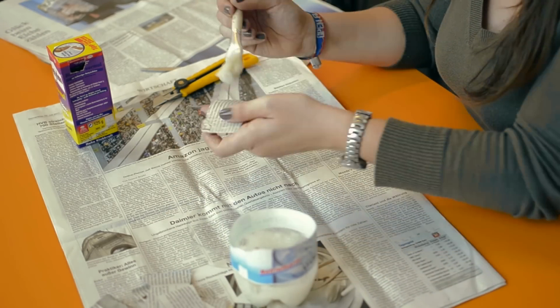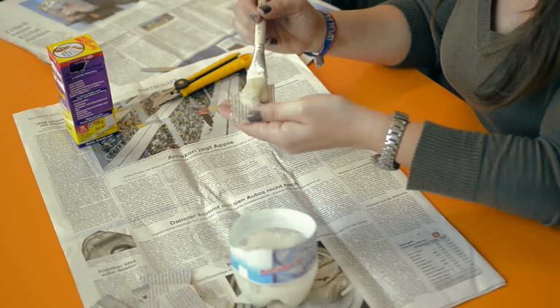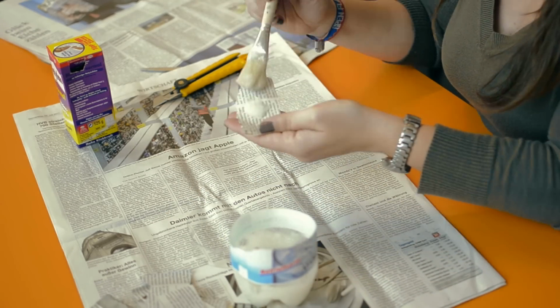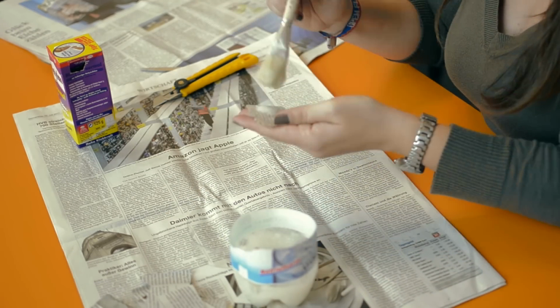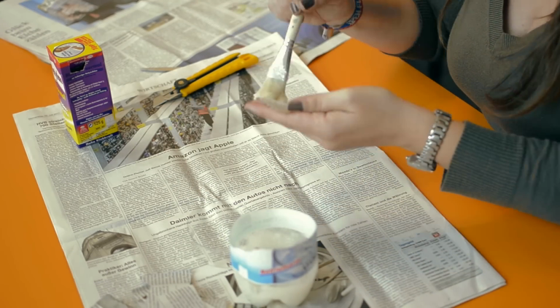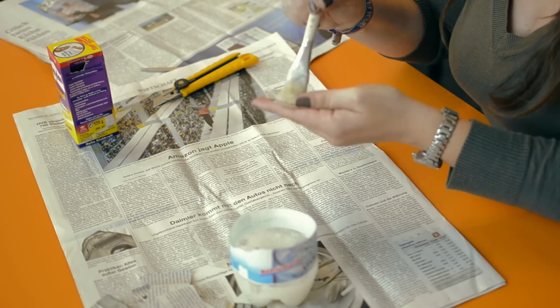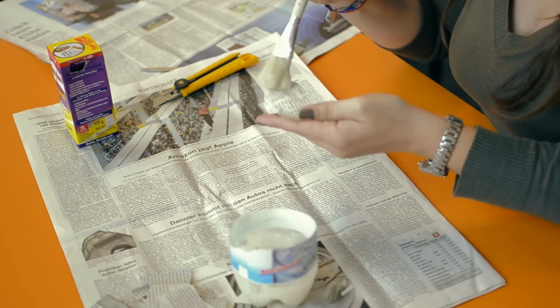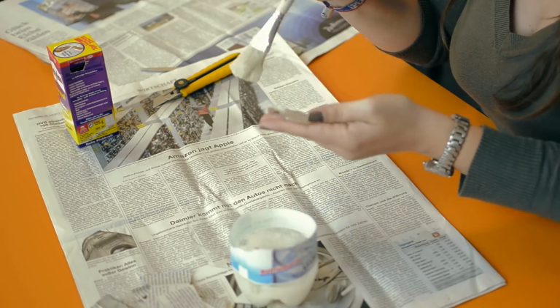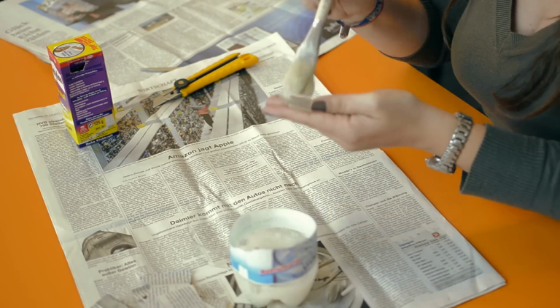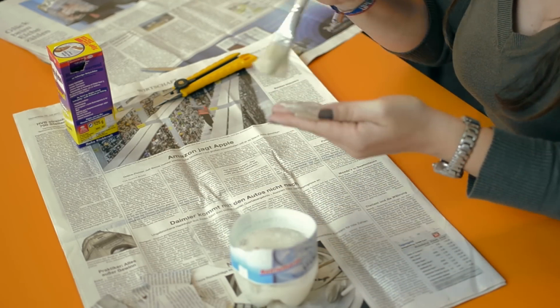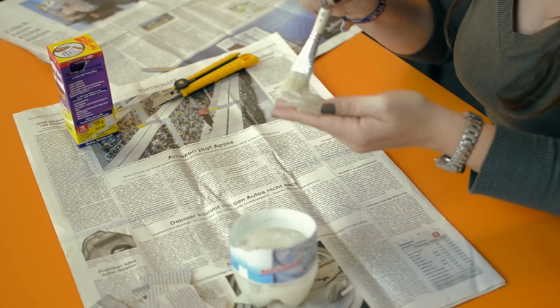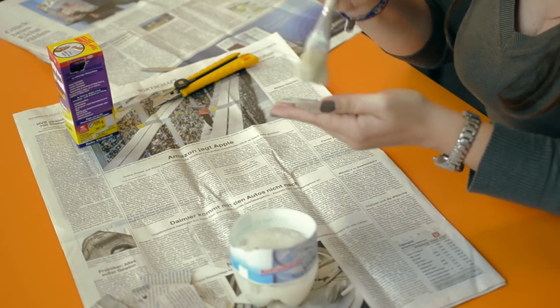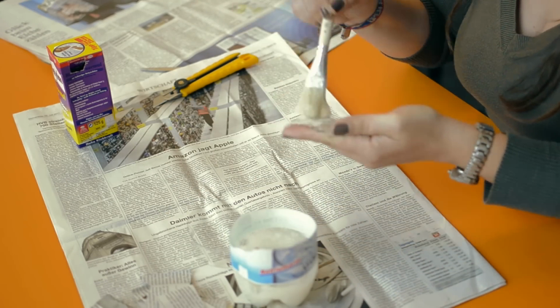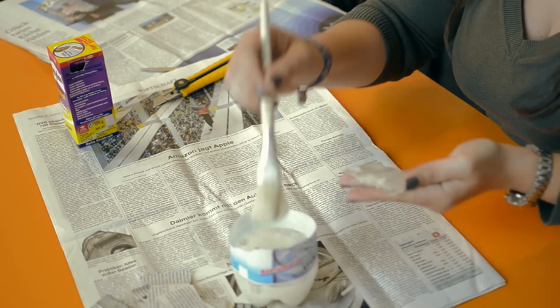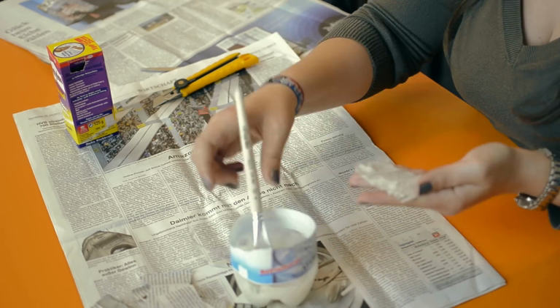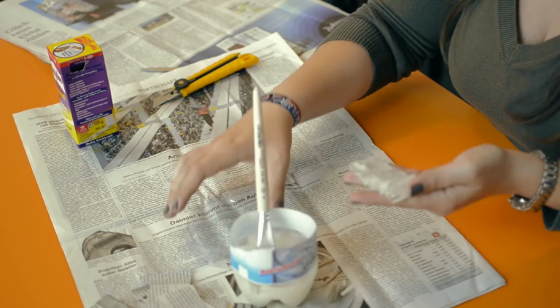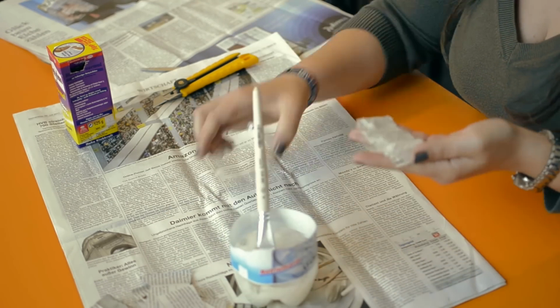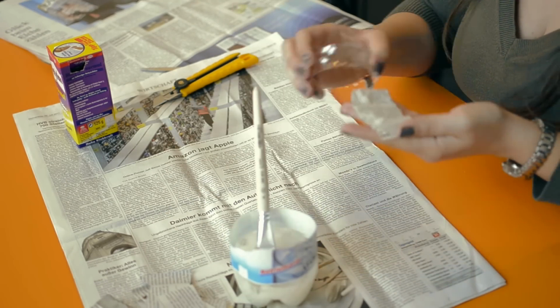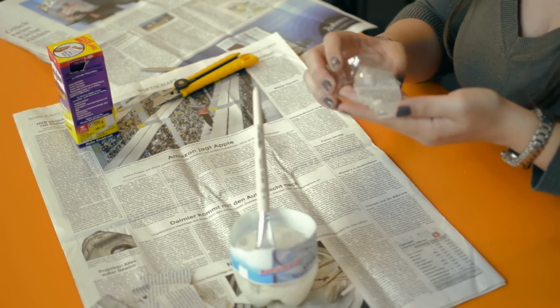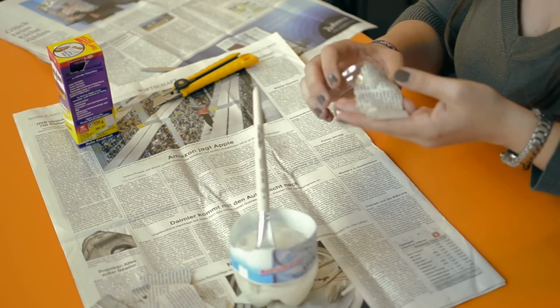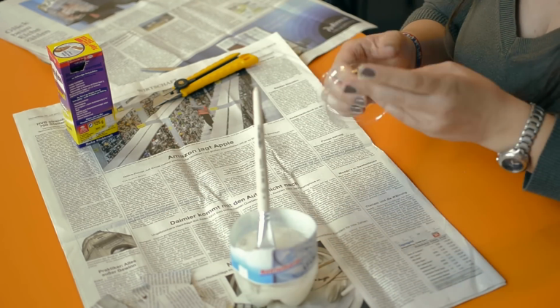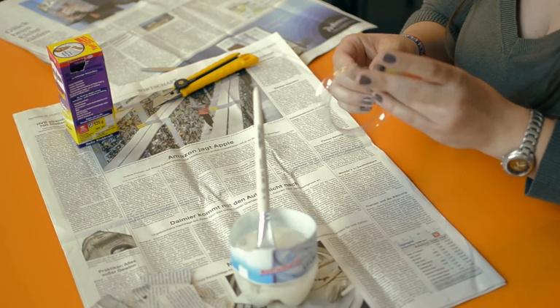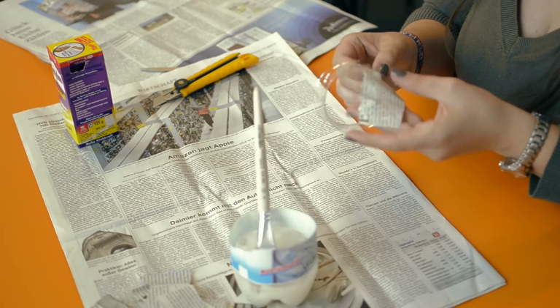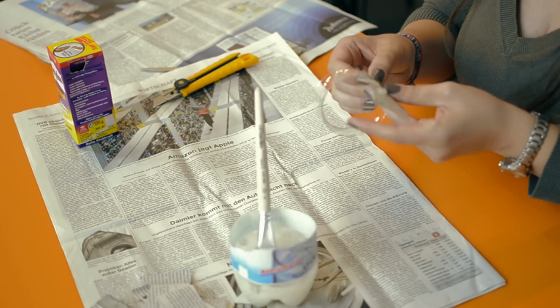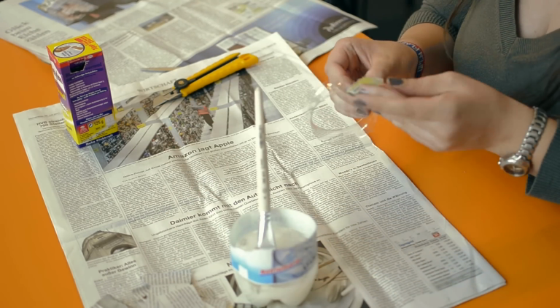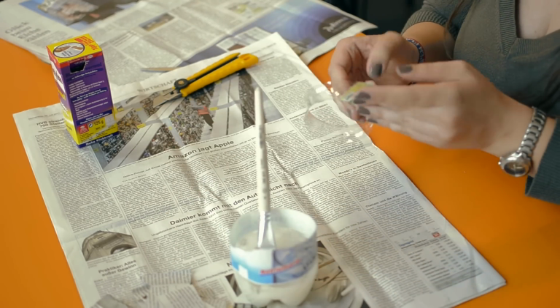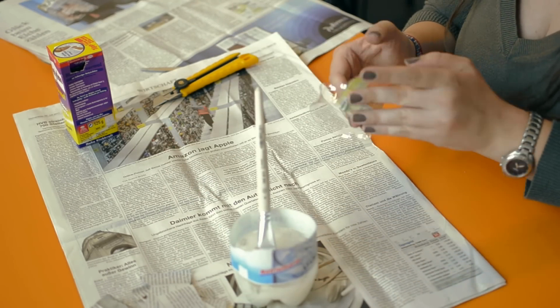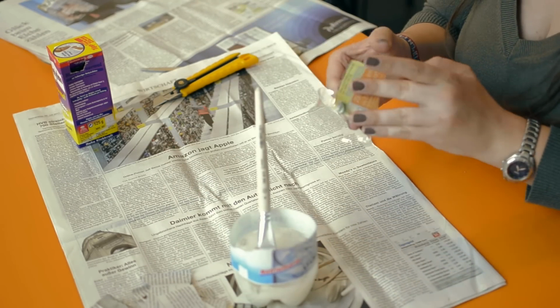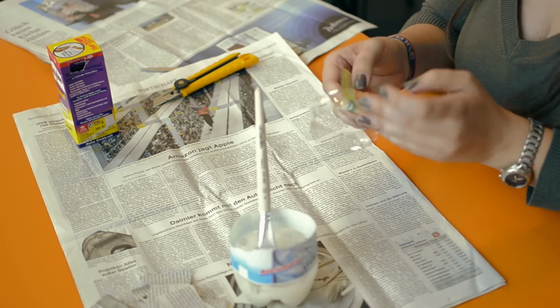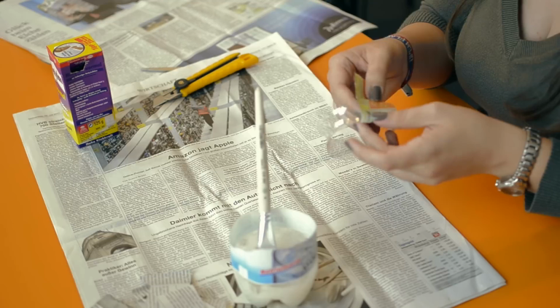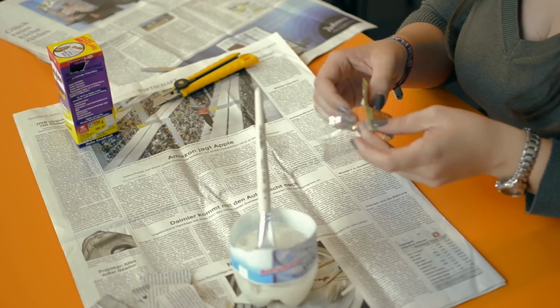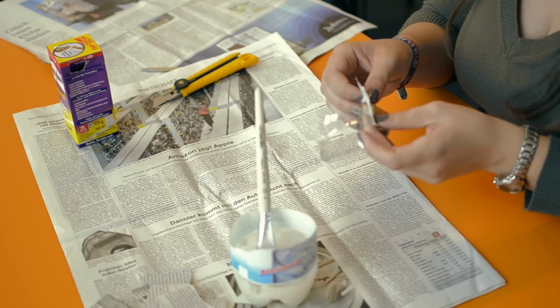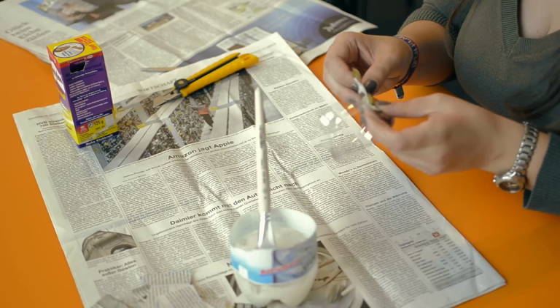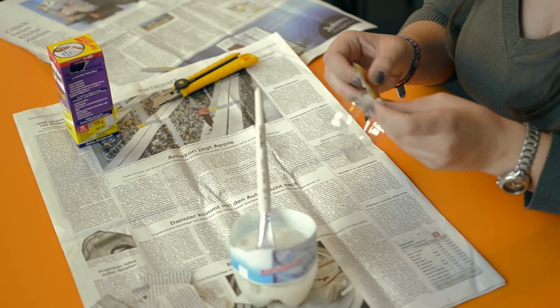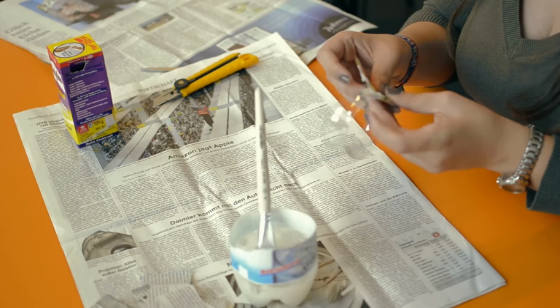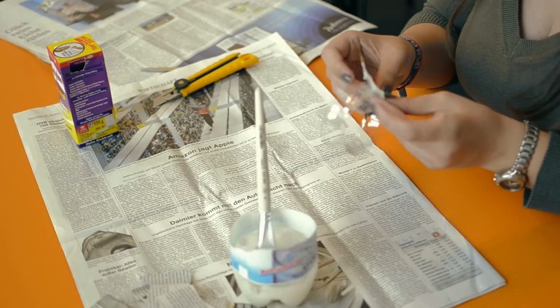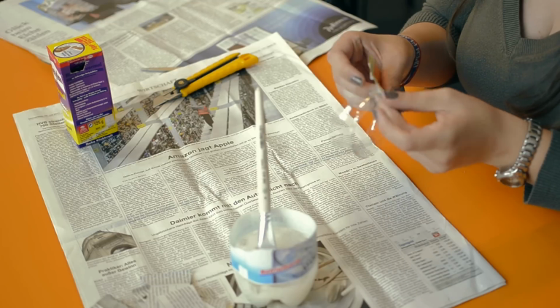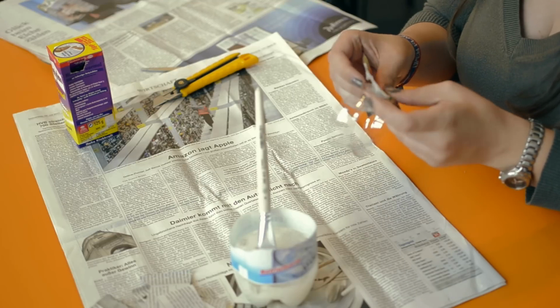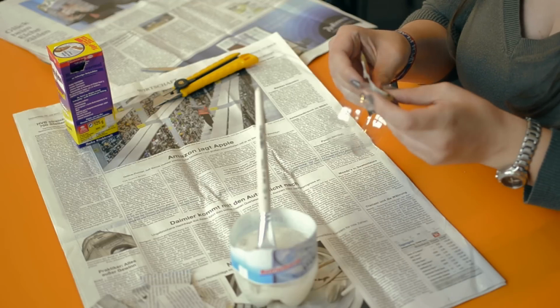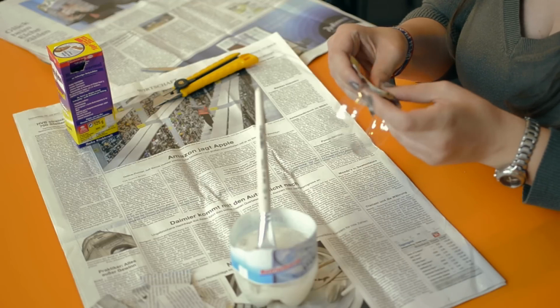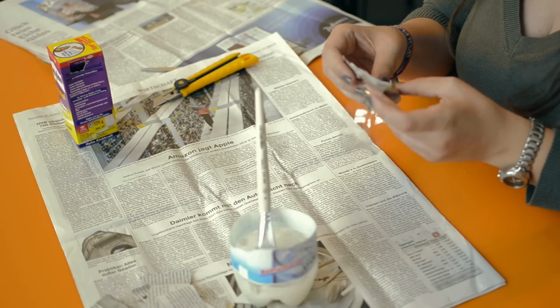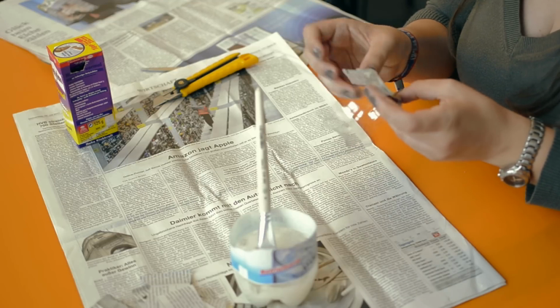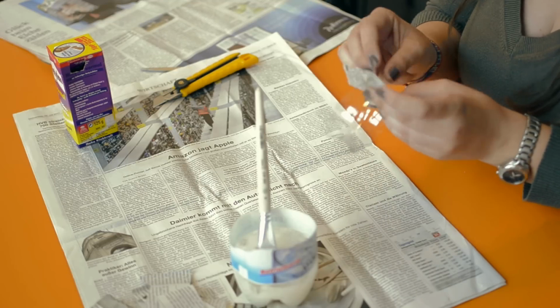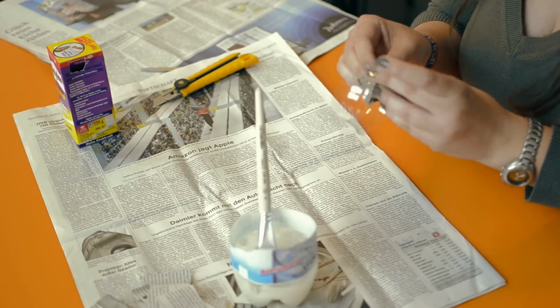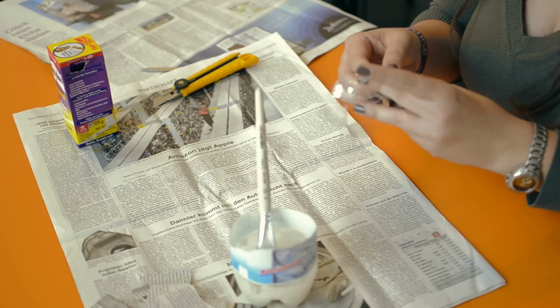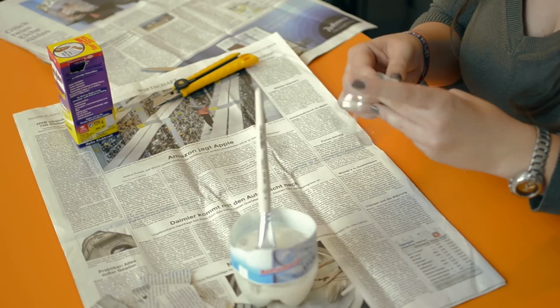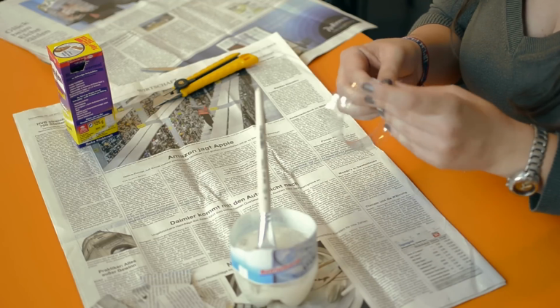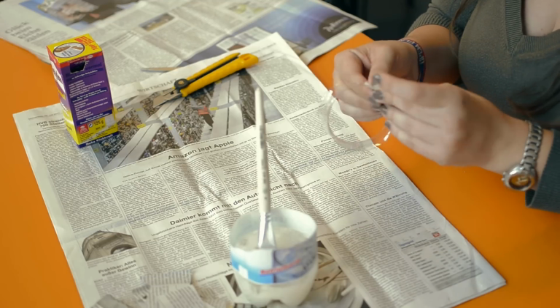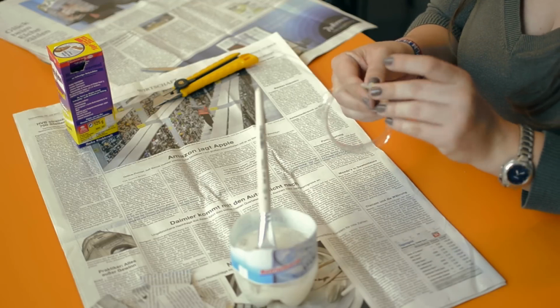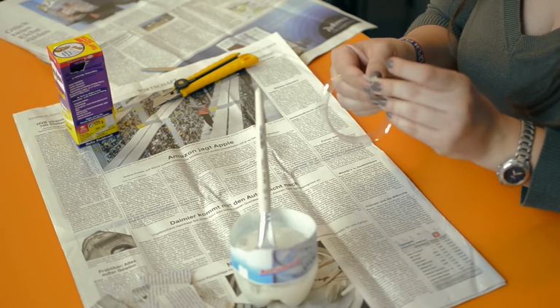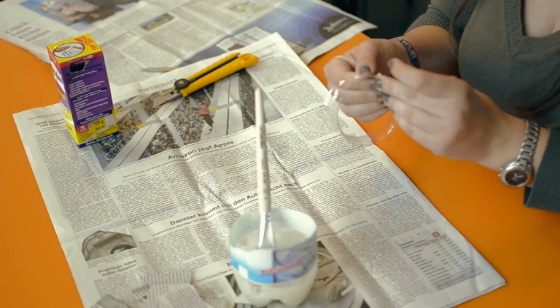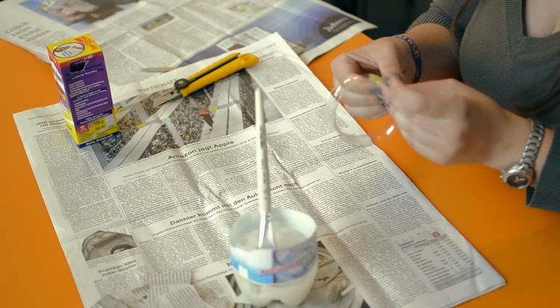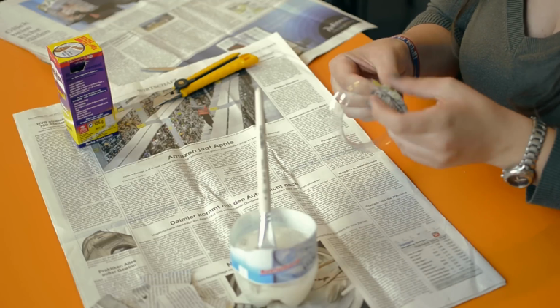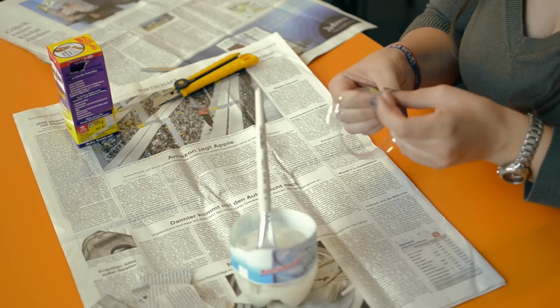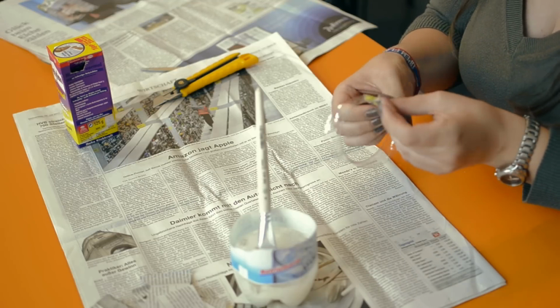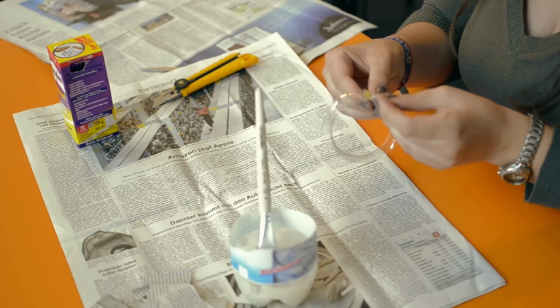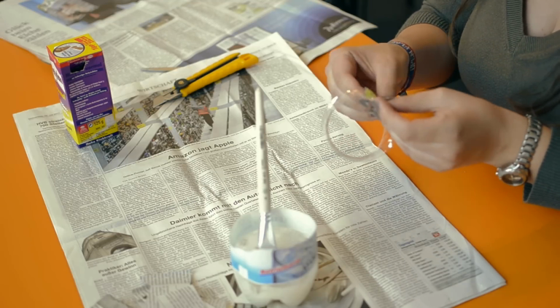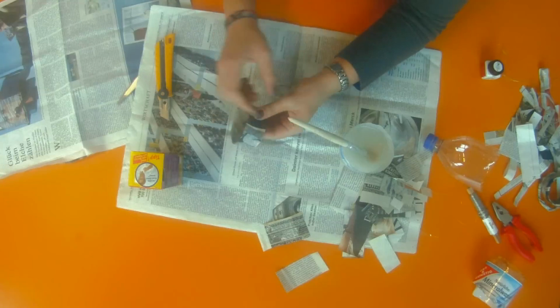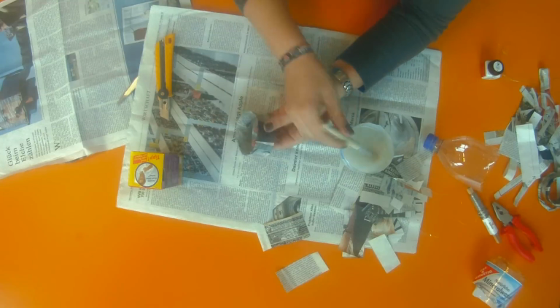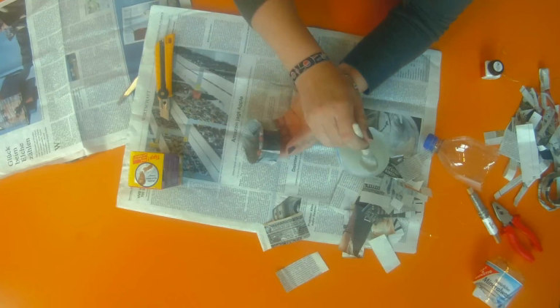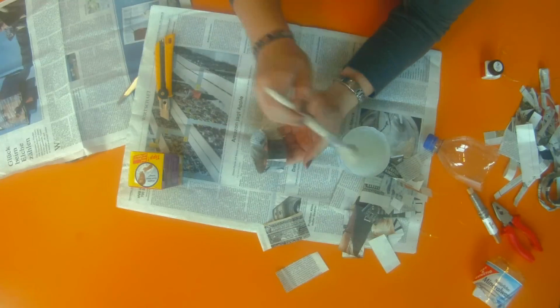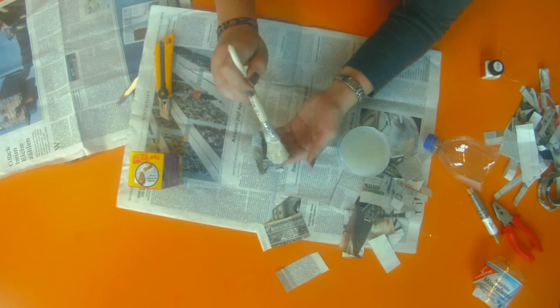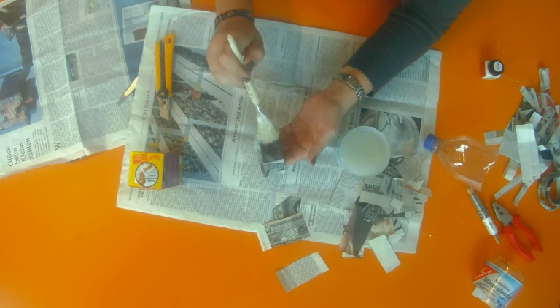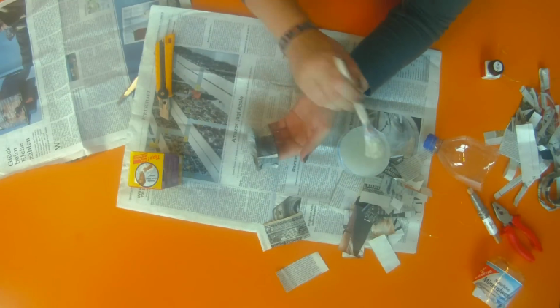Now, take the pieces of the newspaper and put the glue on it. Then you put it around the pieces of the PET bottle.